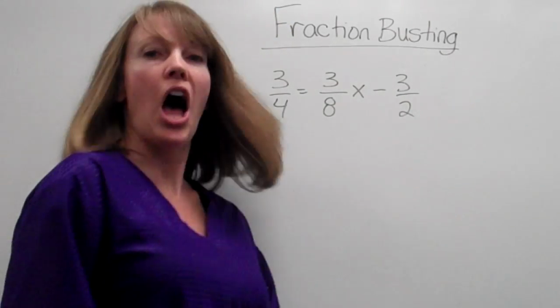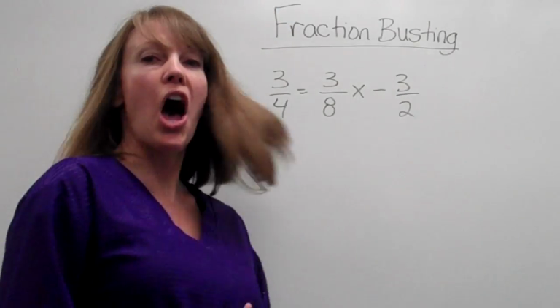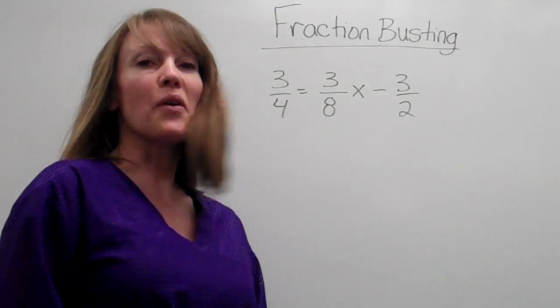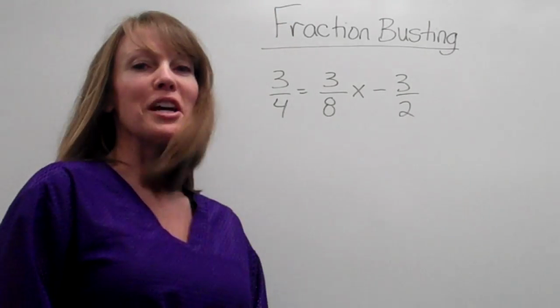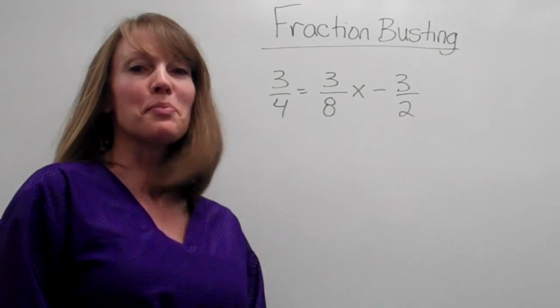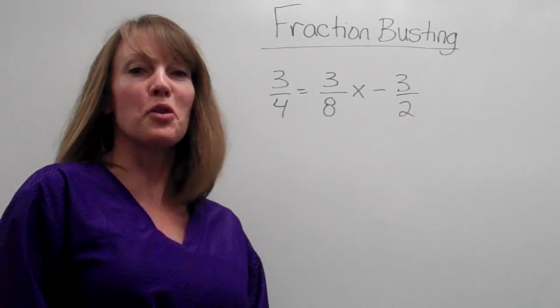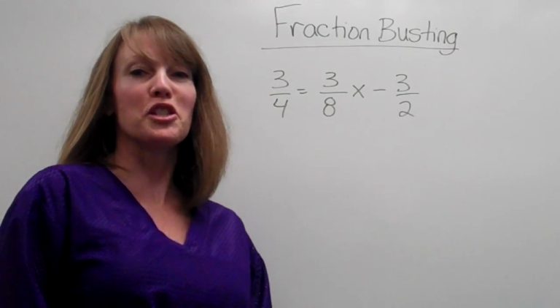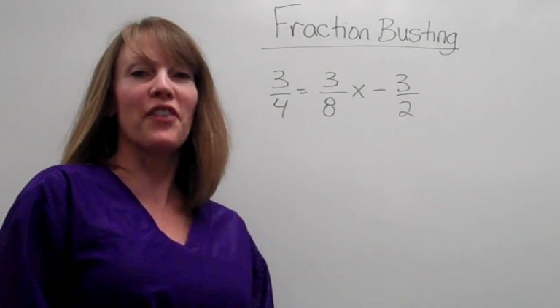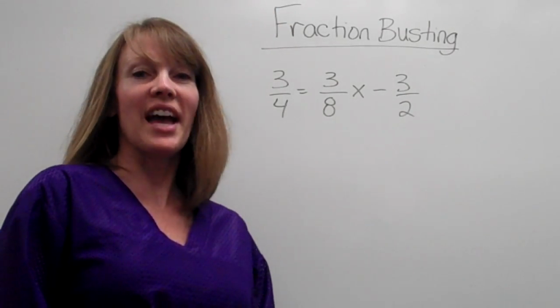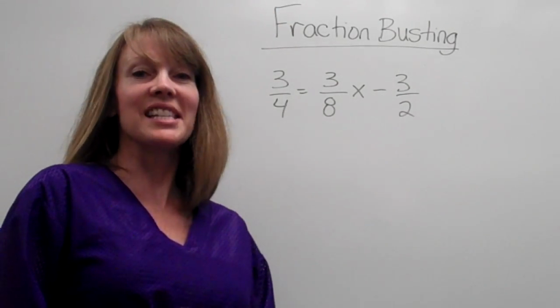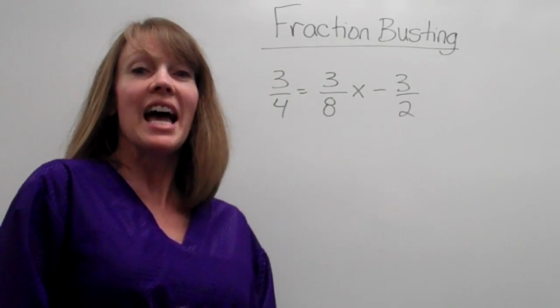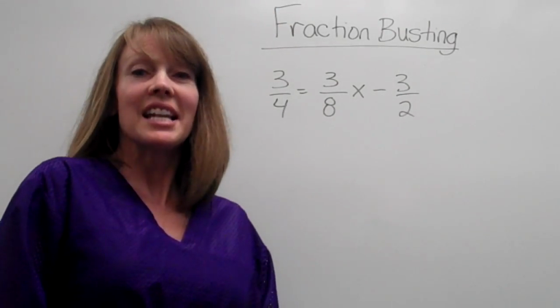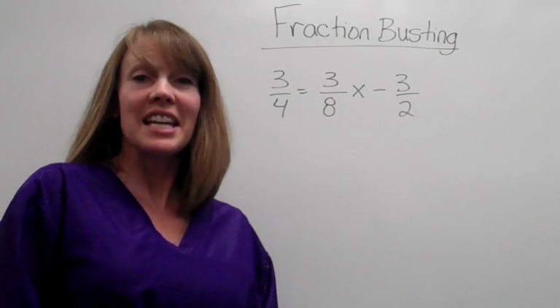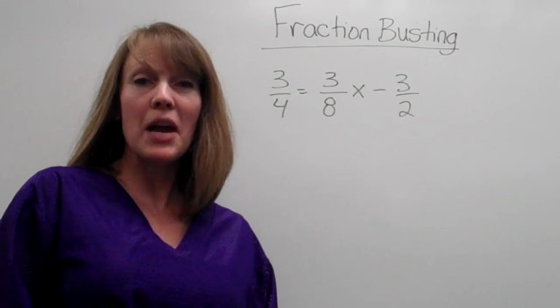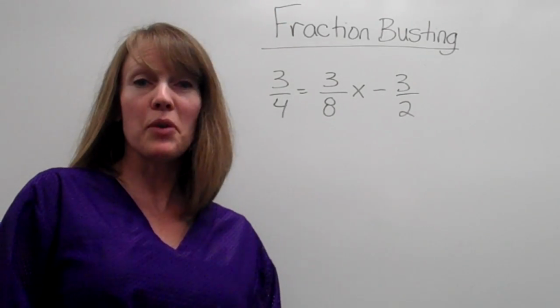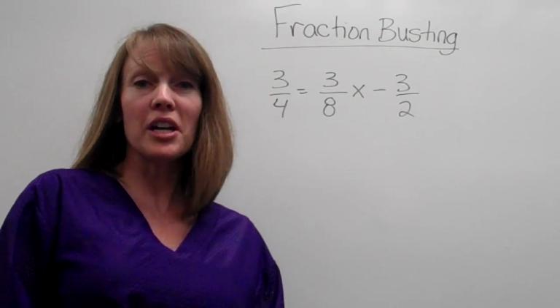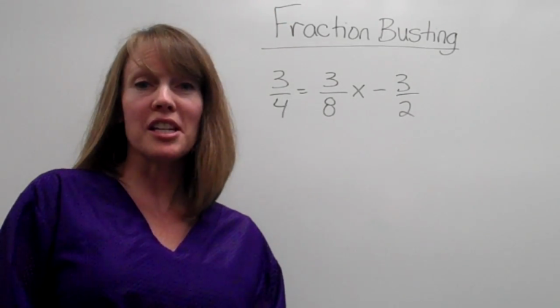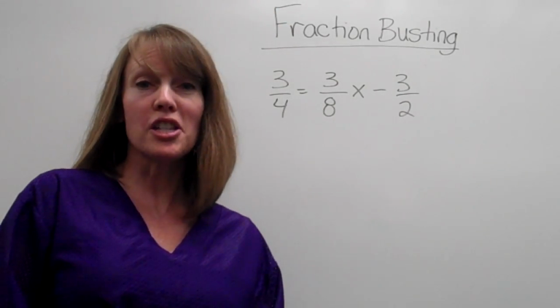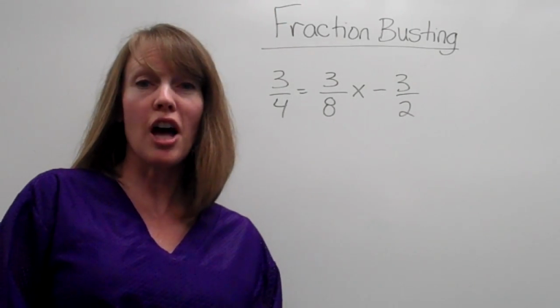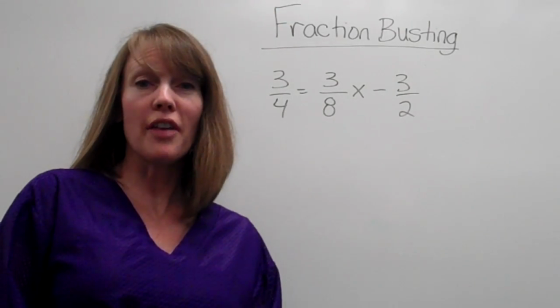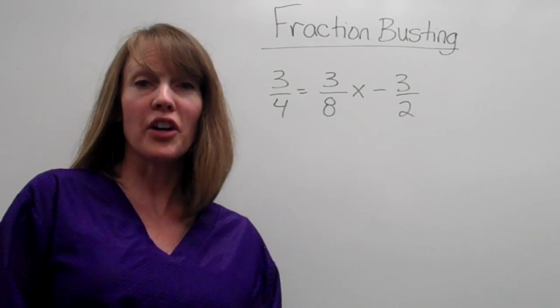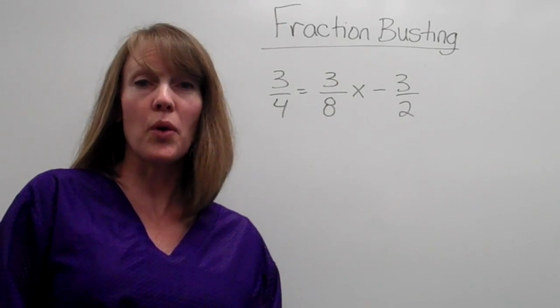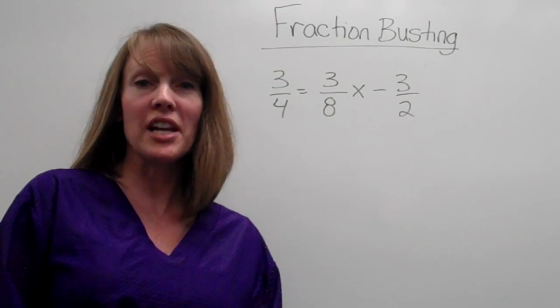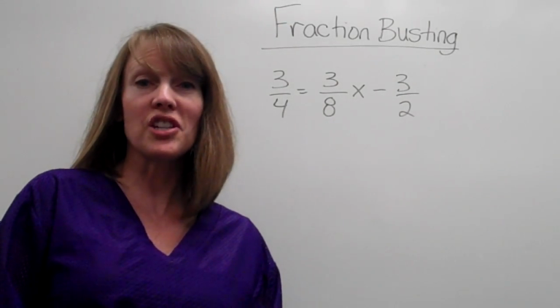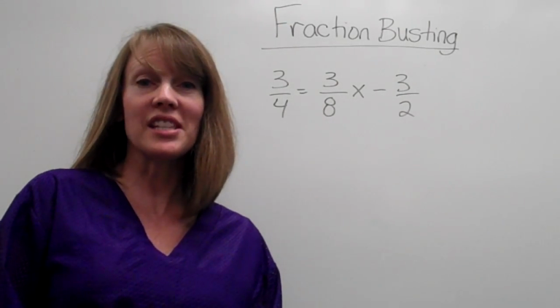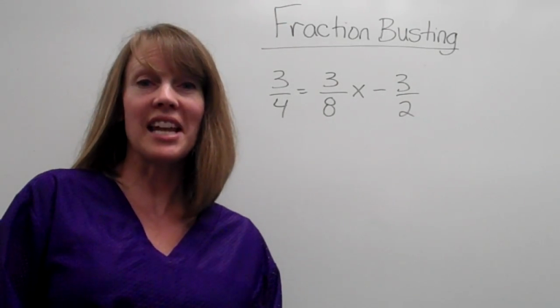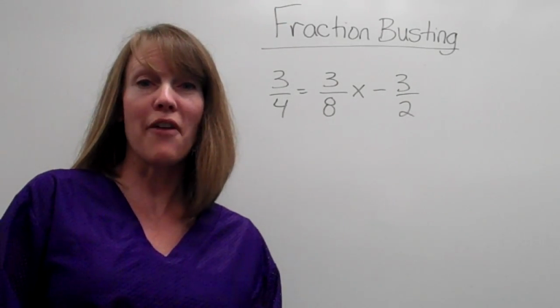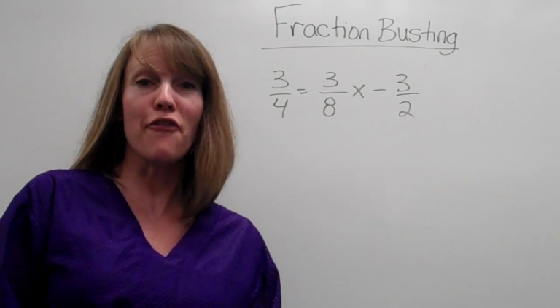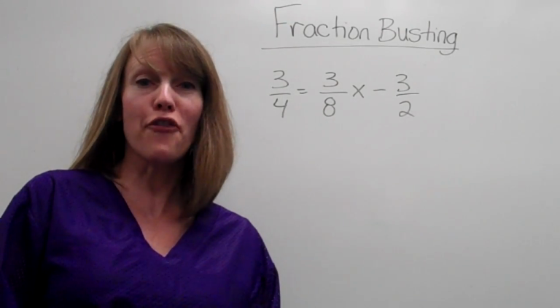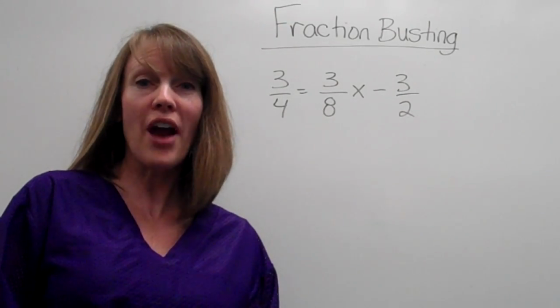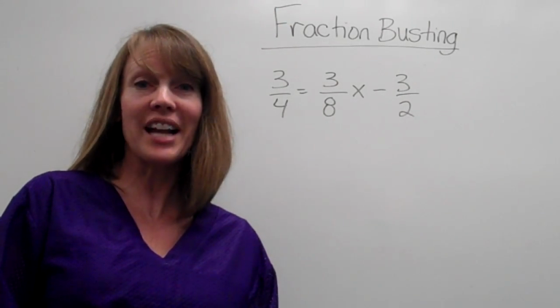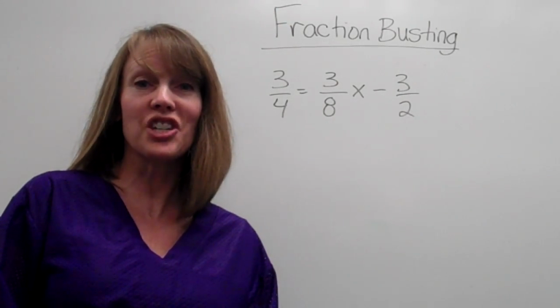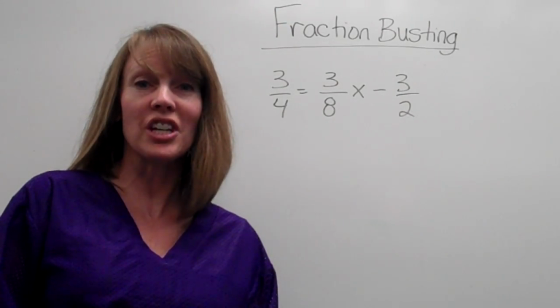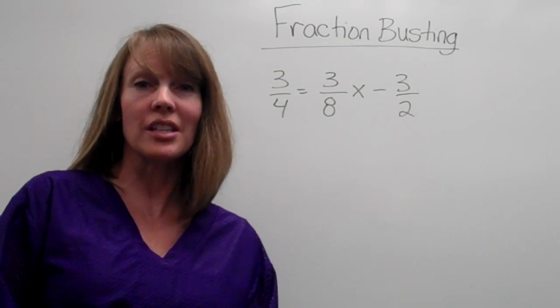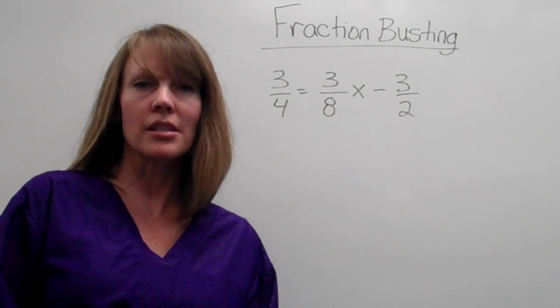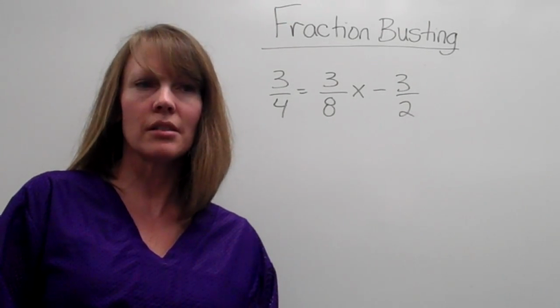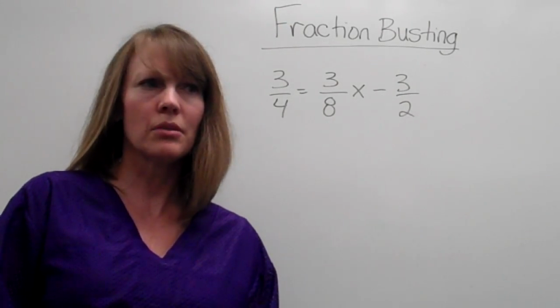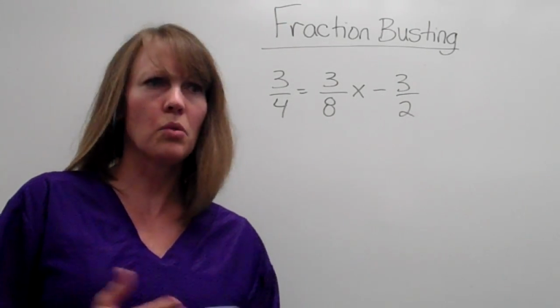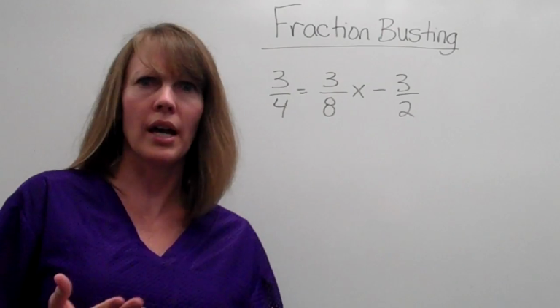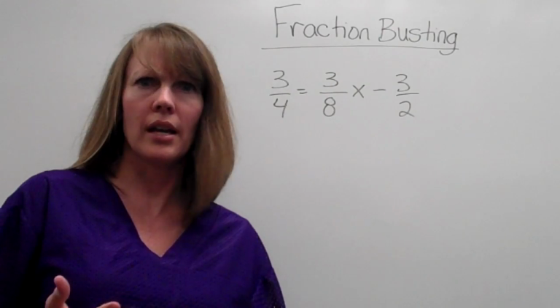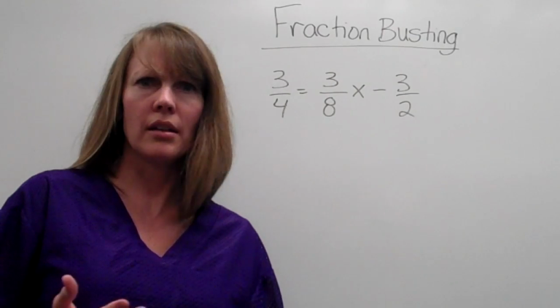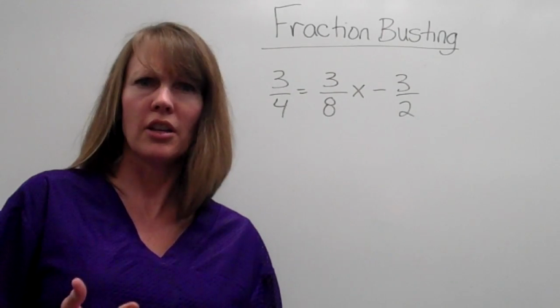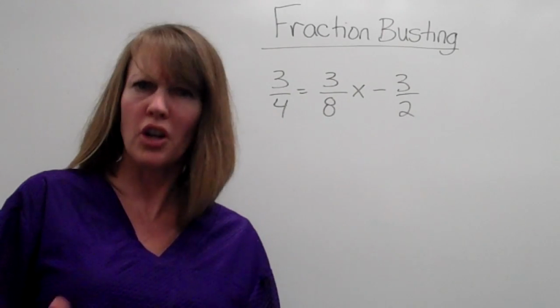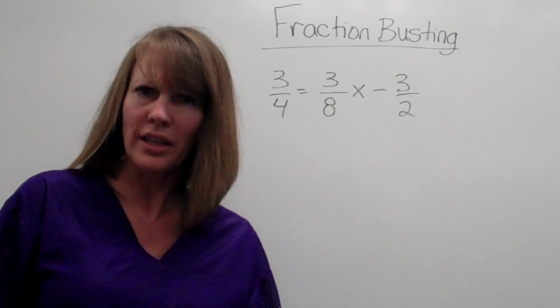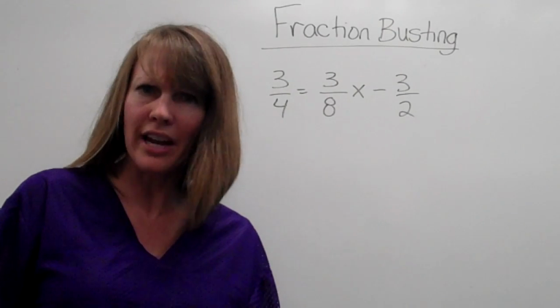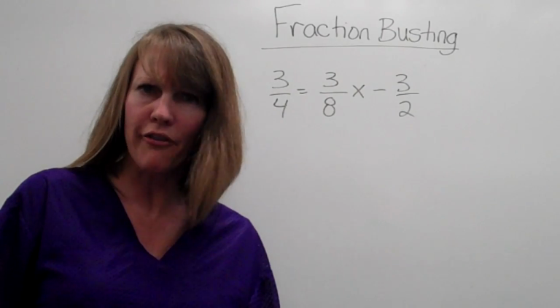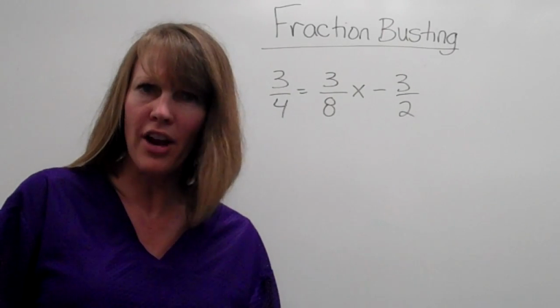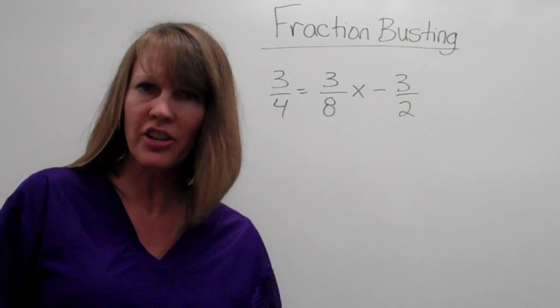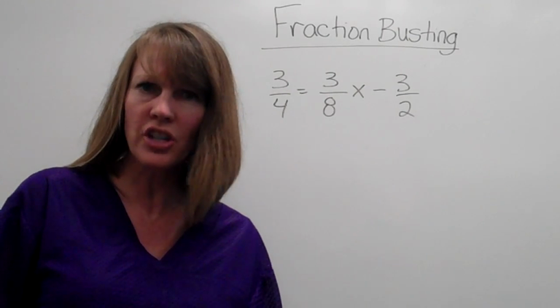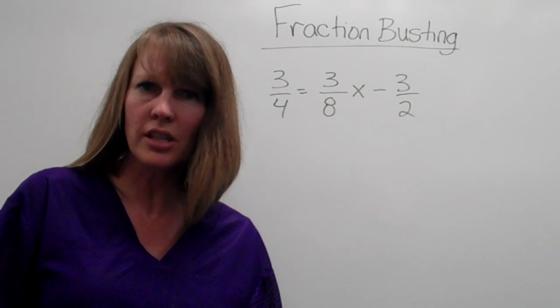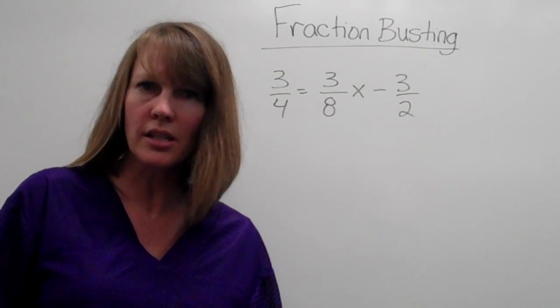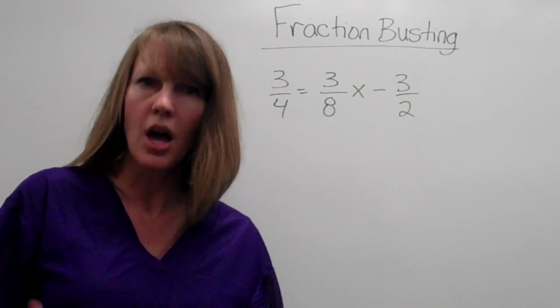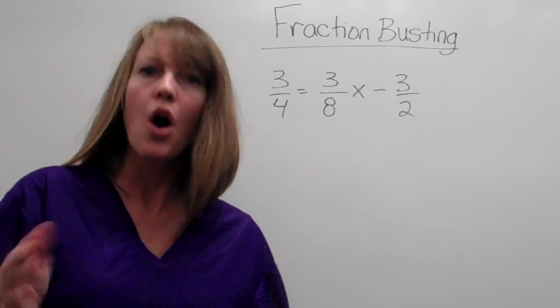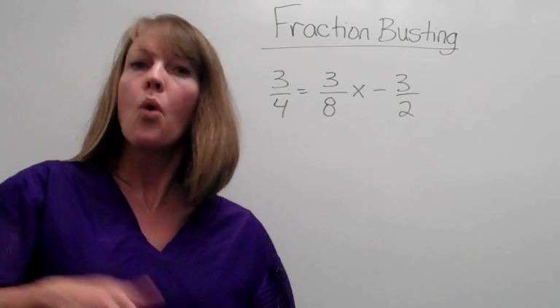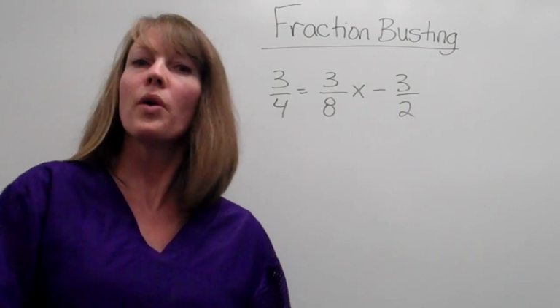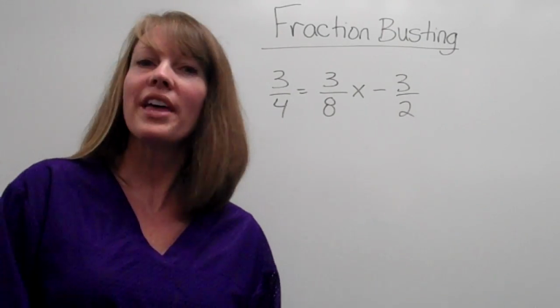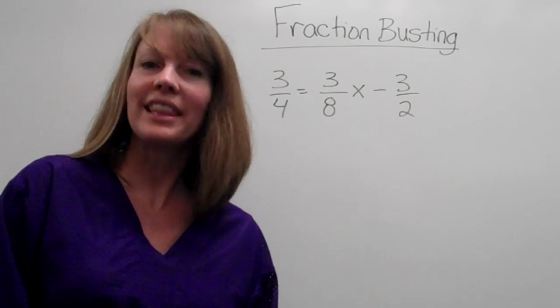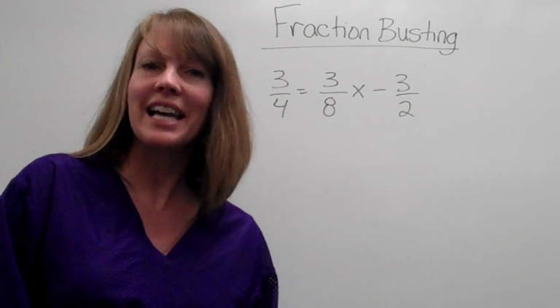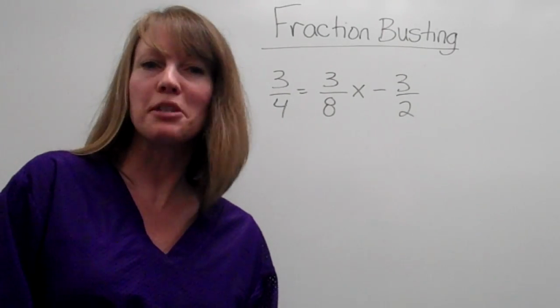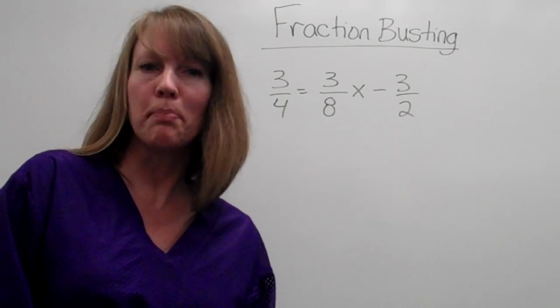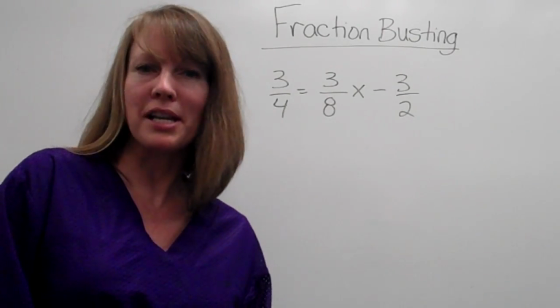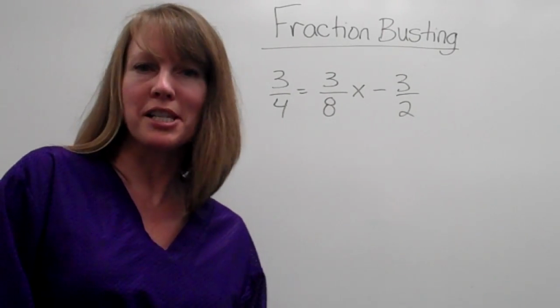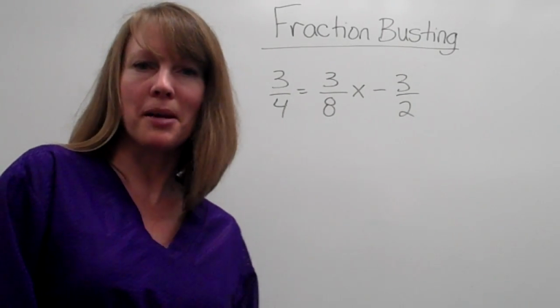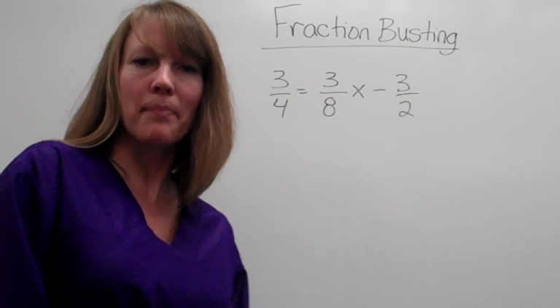All right, sports fans. Today we're going to solve equations that have fractions. You don't like fractions? Well, then let's bust them.